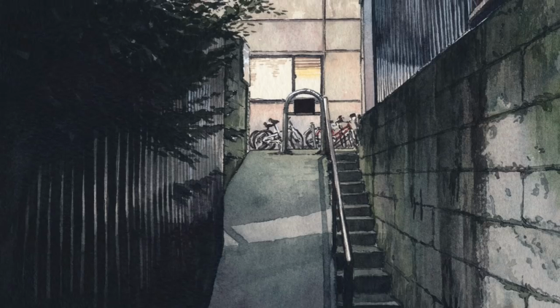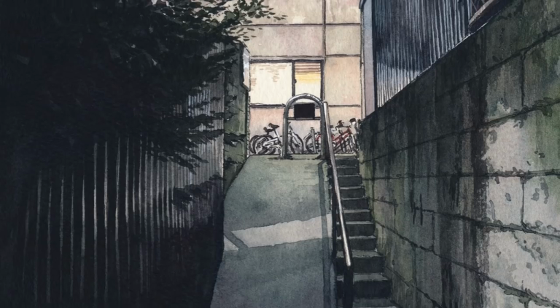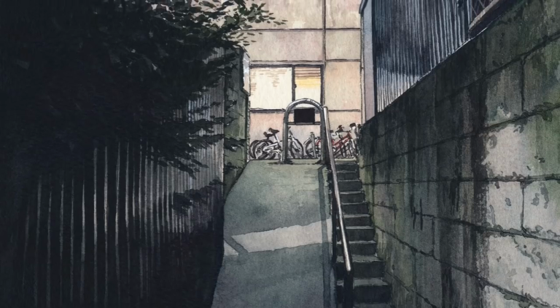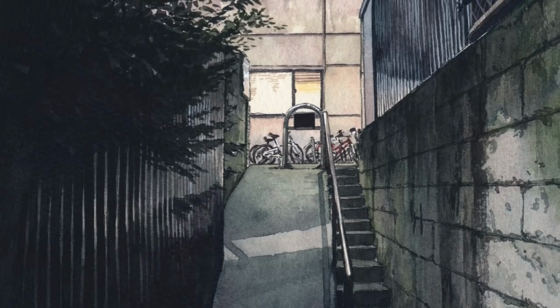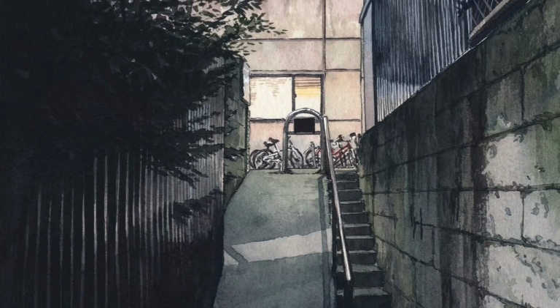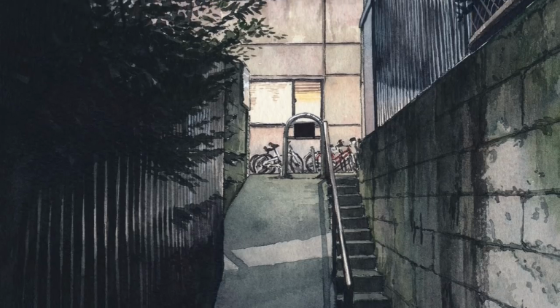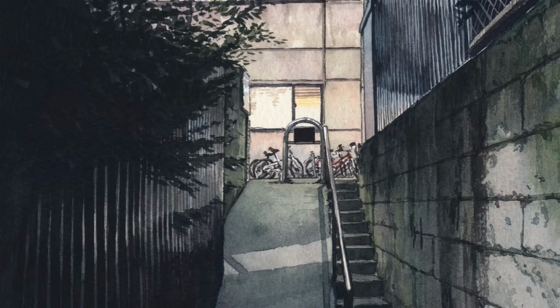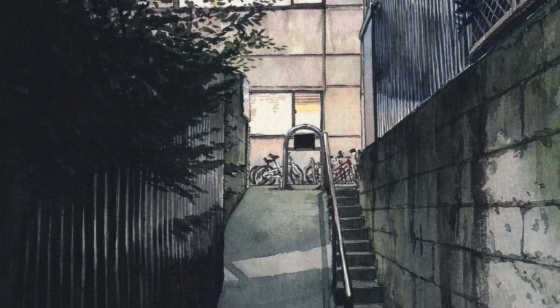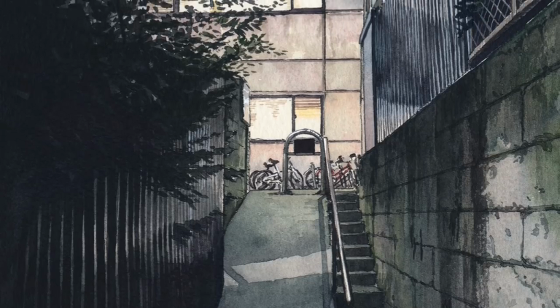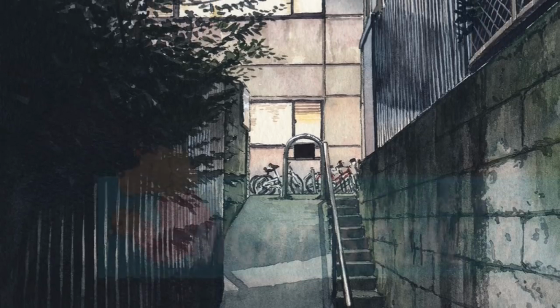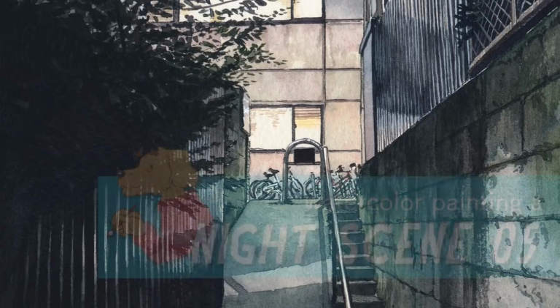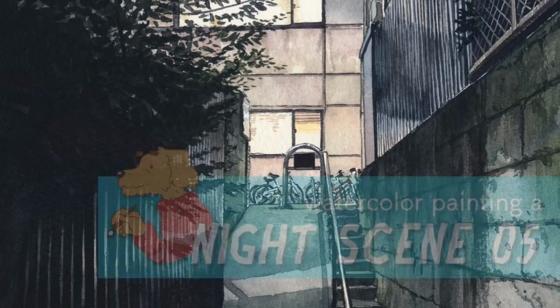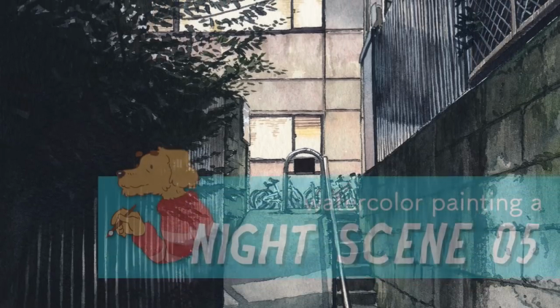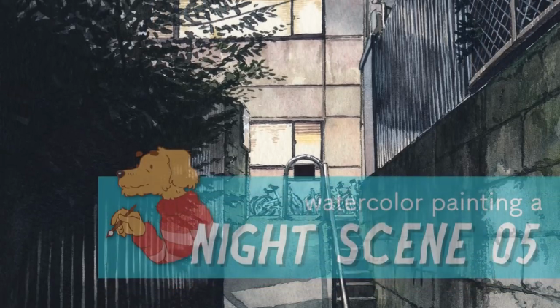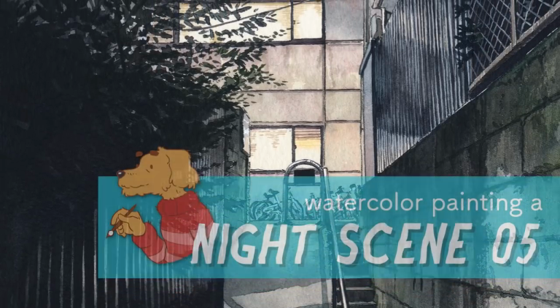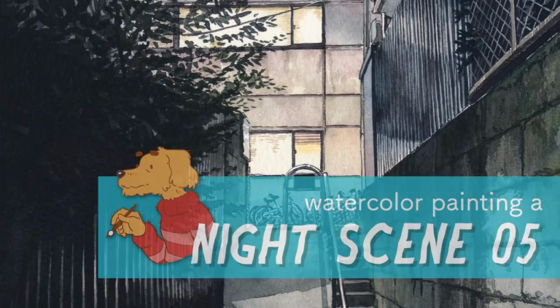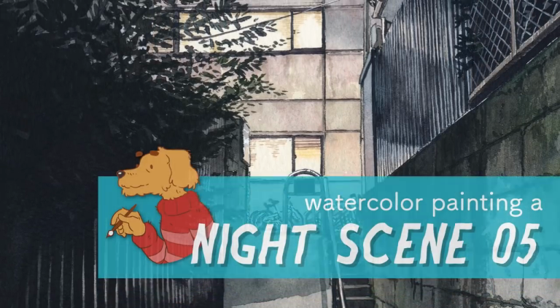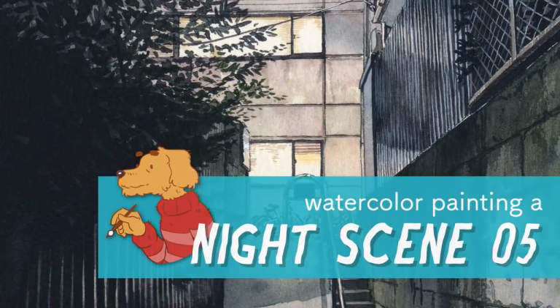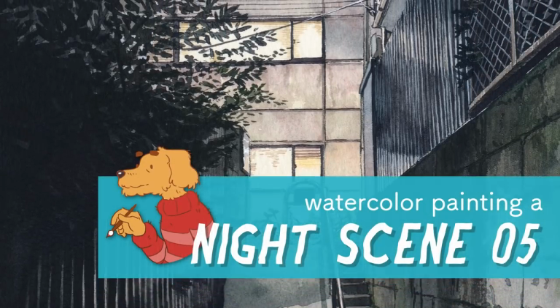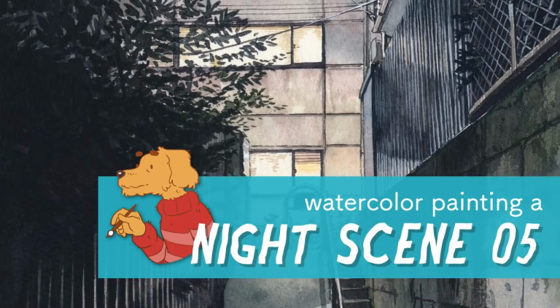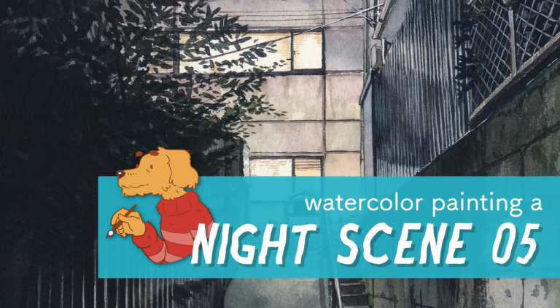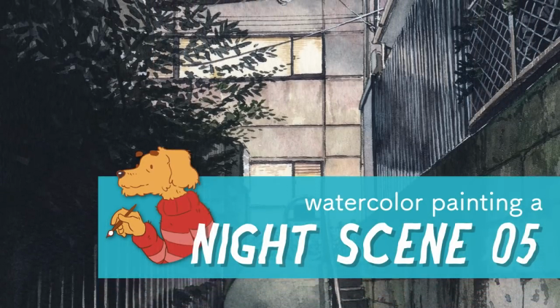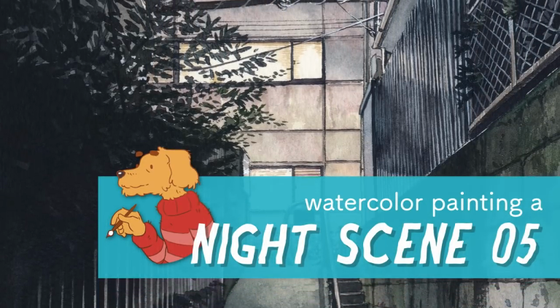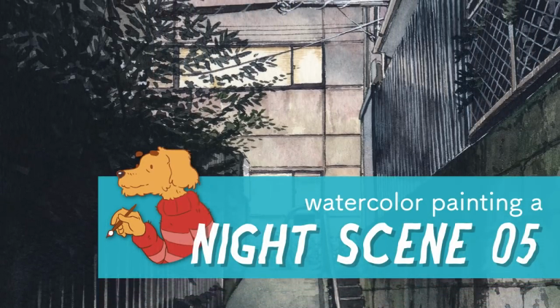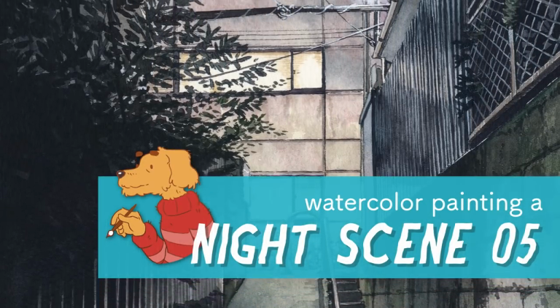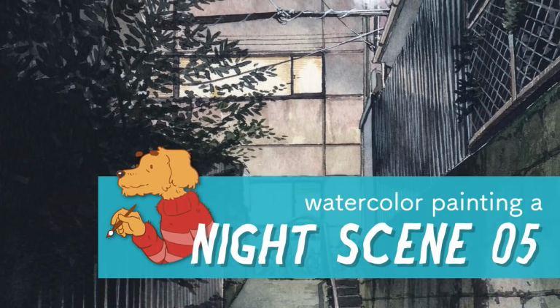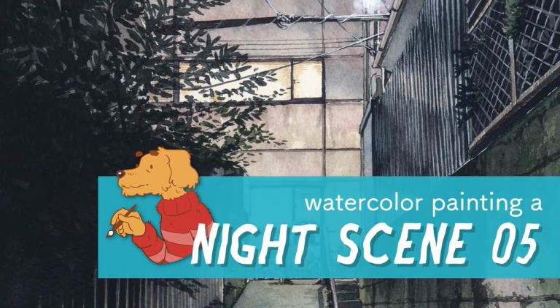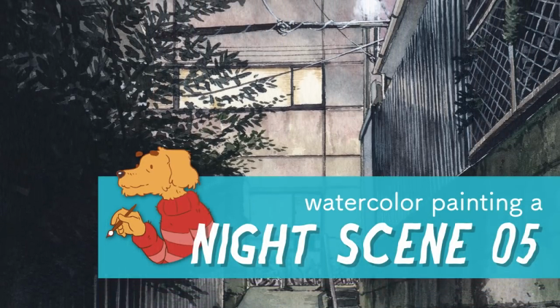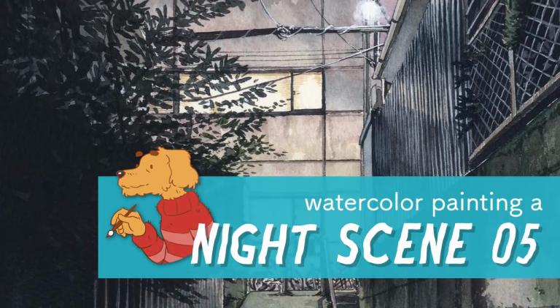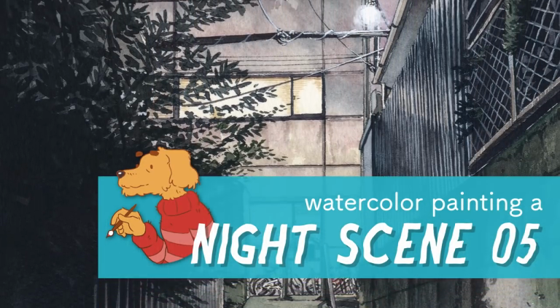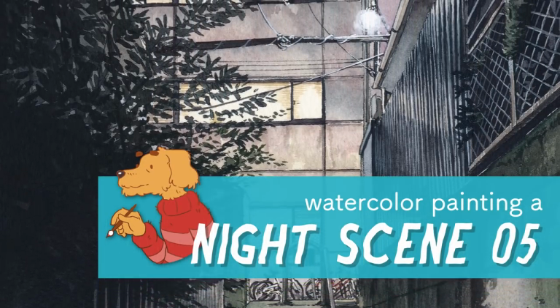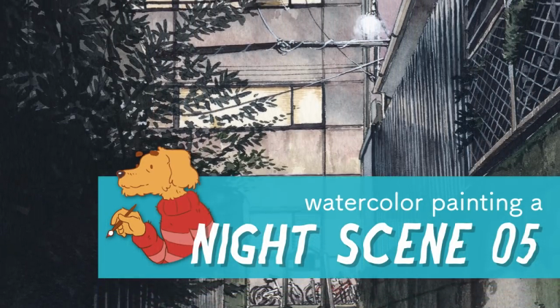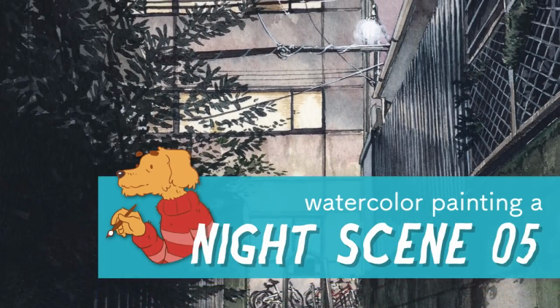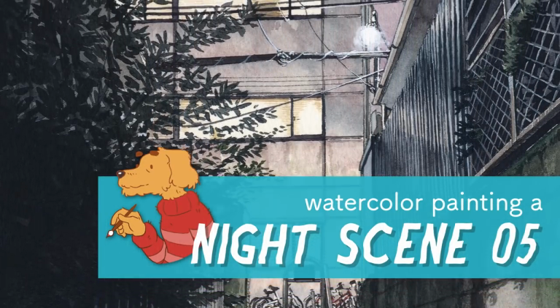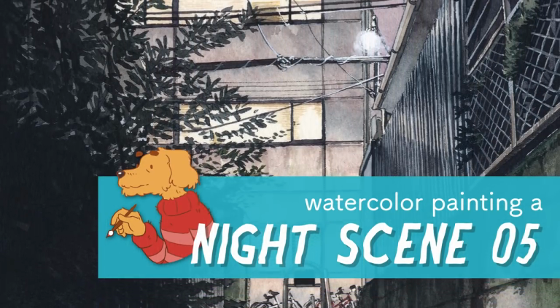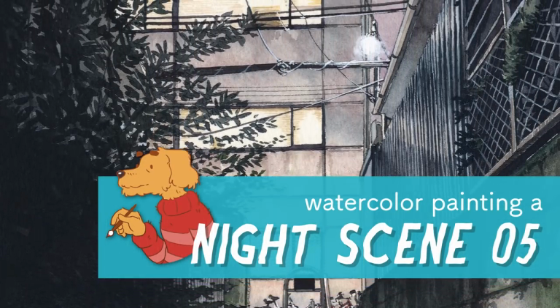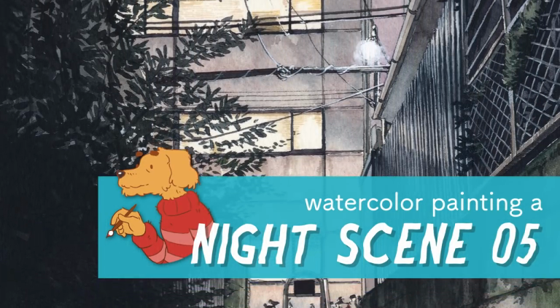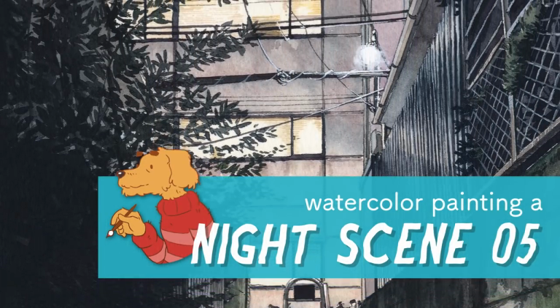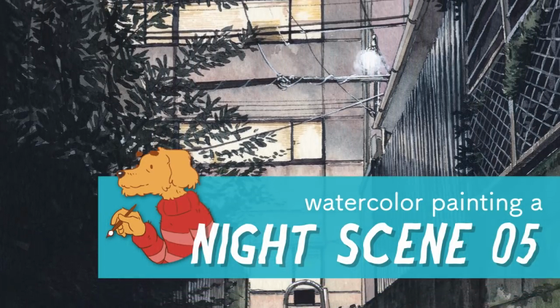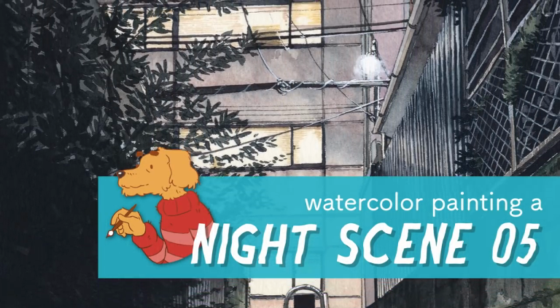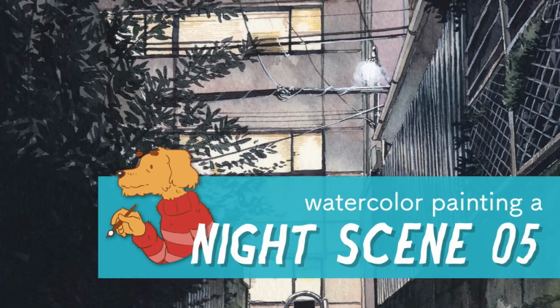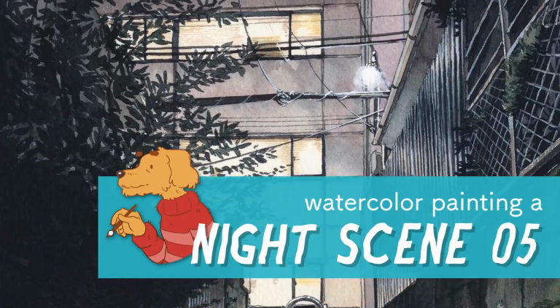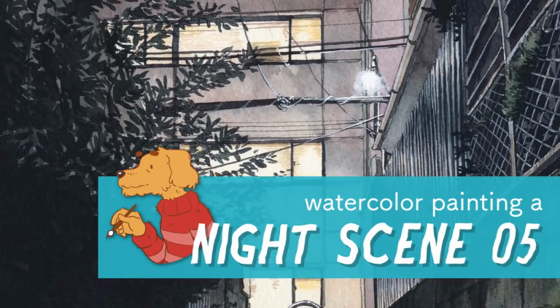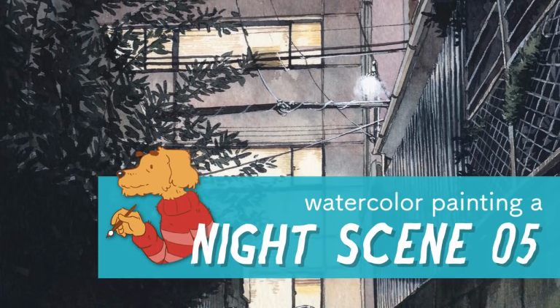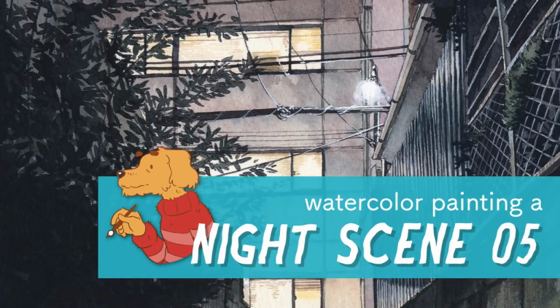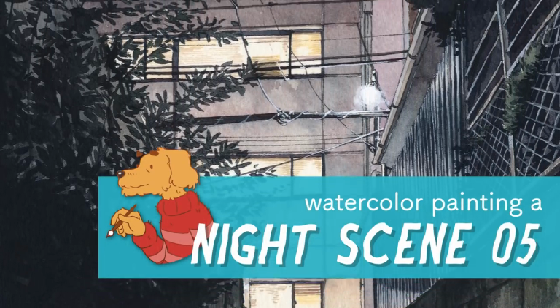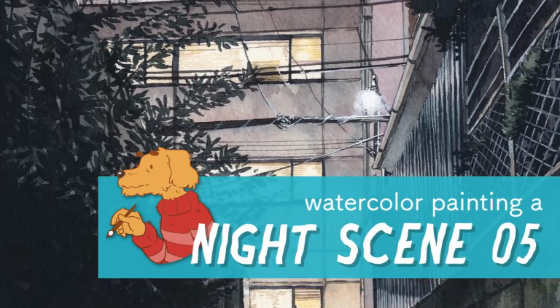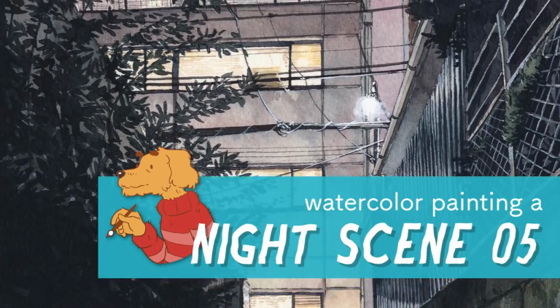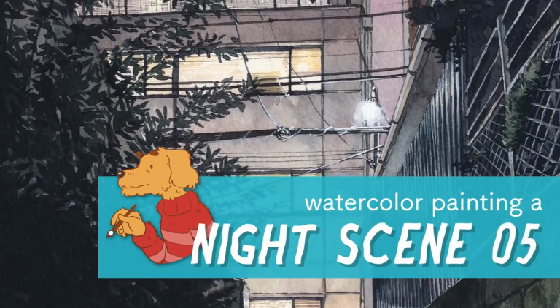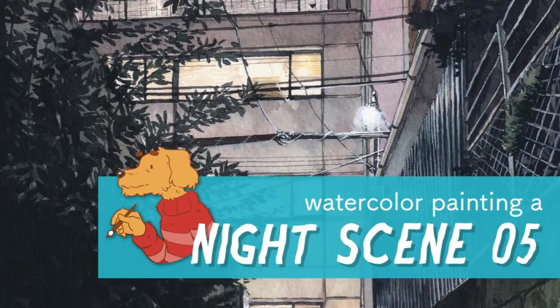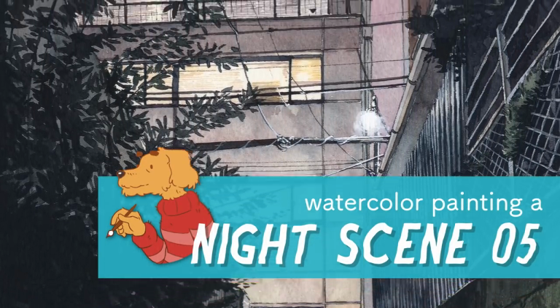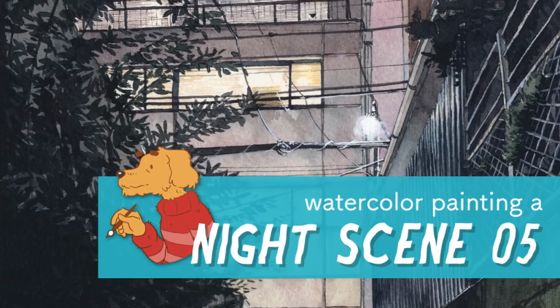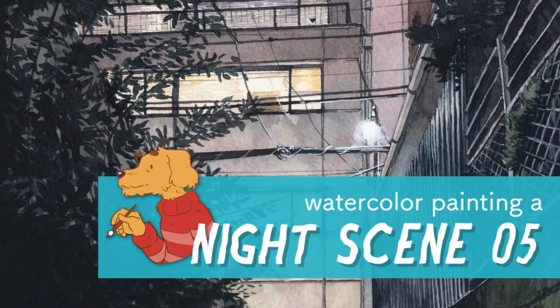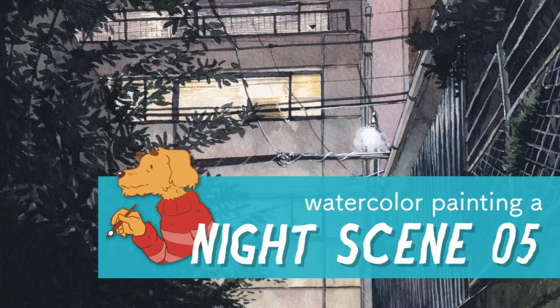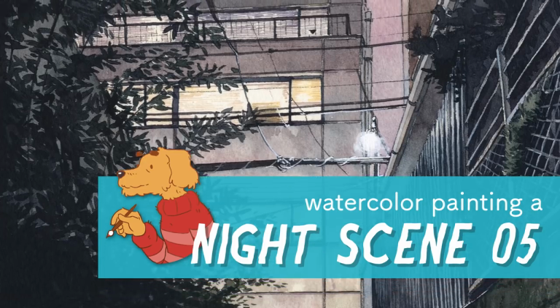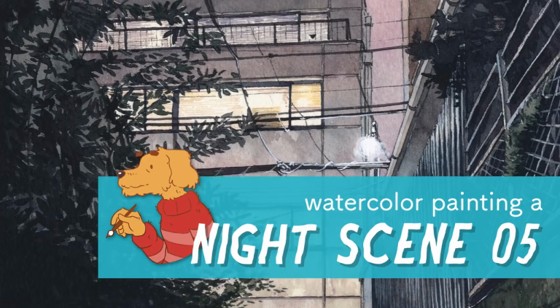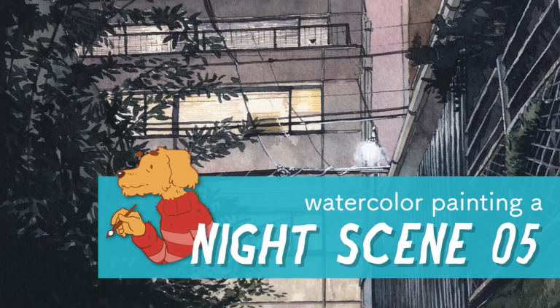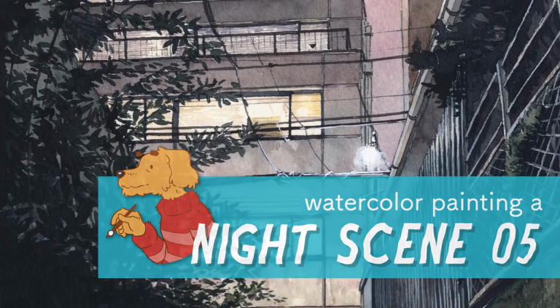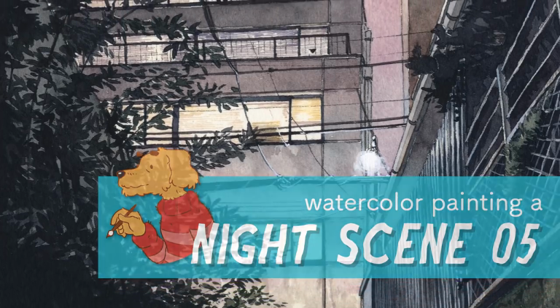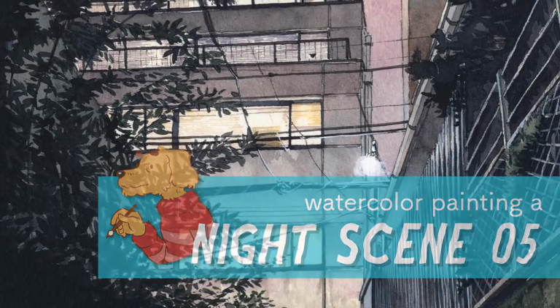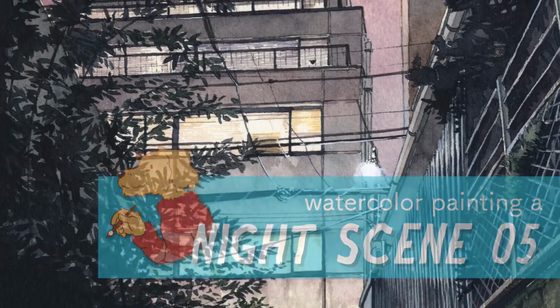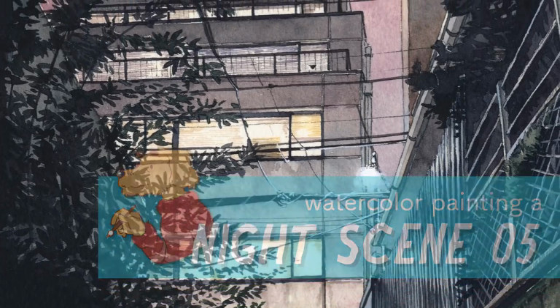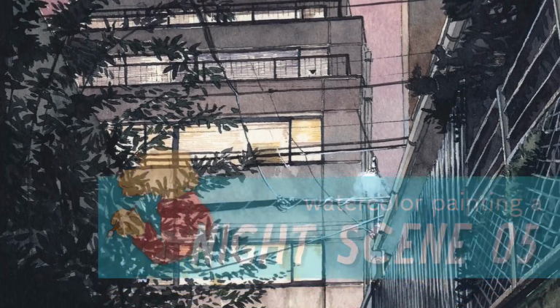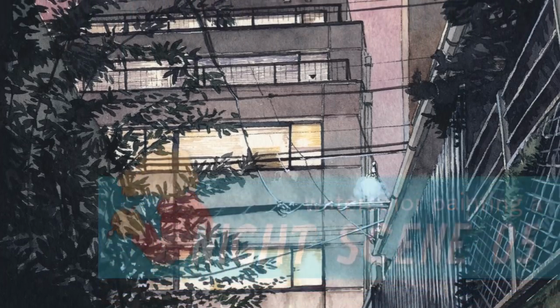Hi, welcome to my next video. This time again I want to show you the next piece in the Tokyo at Night series. It's the fifth one.